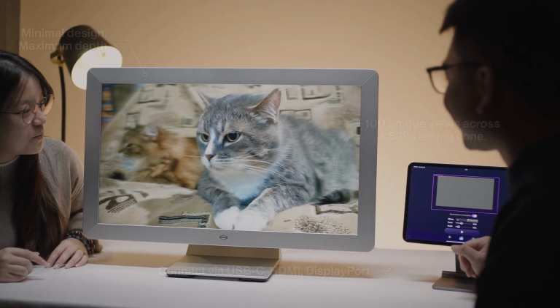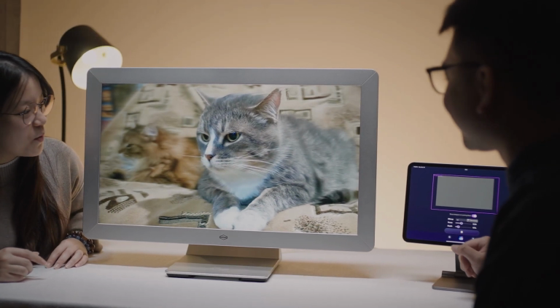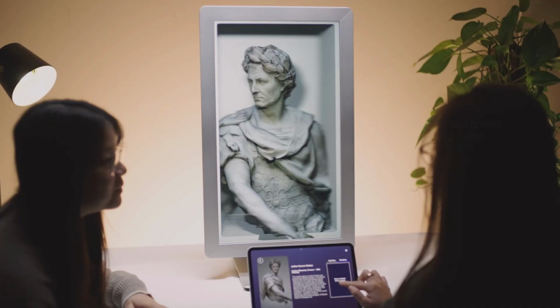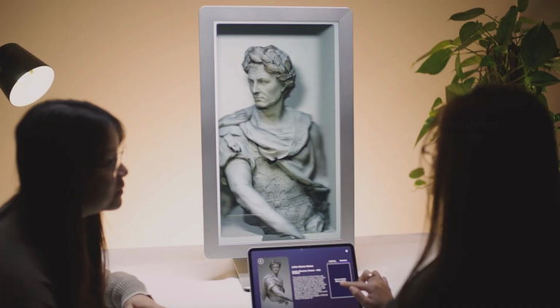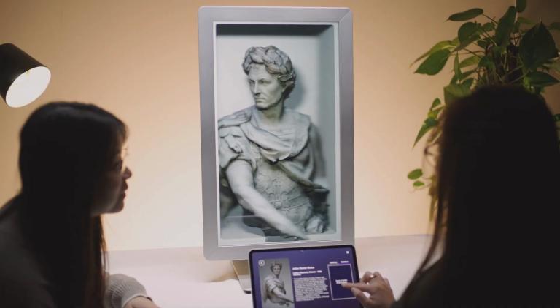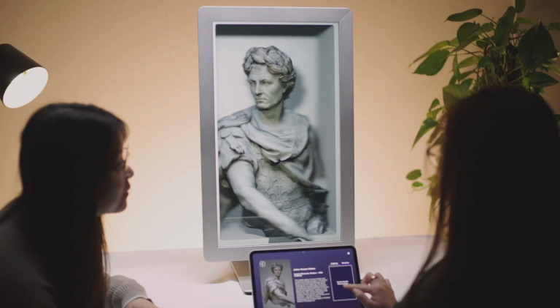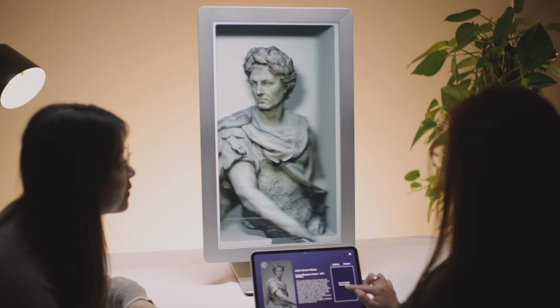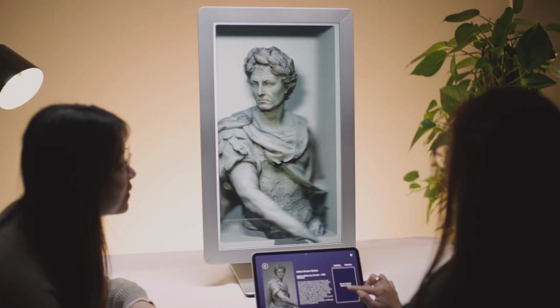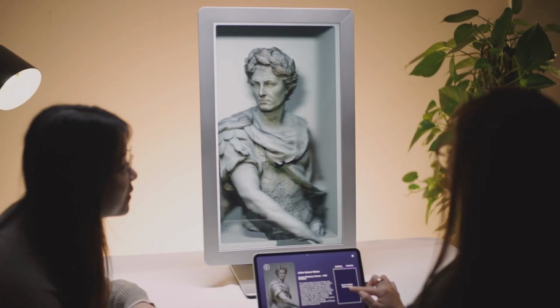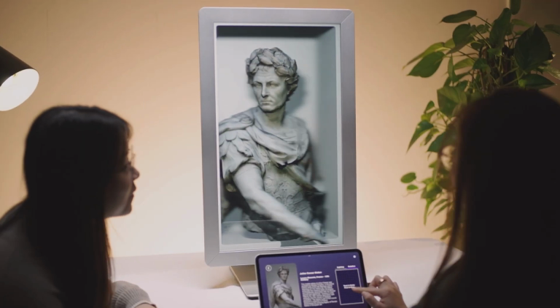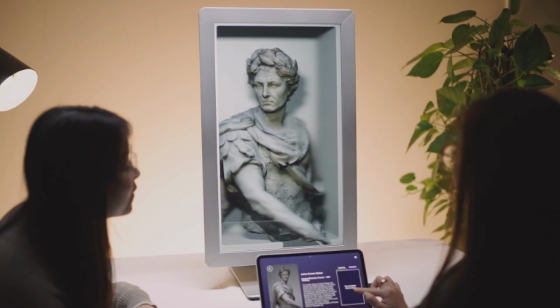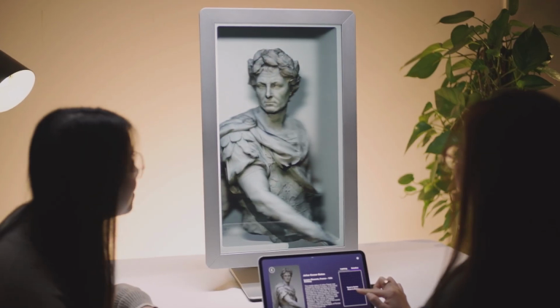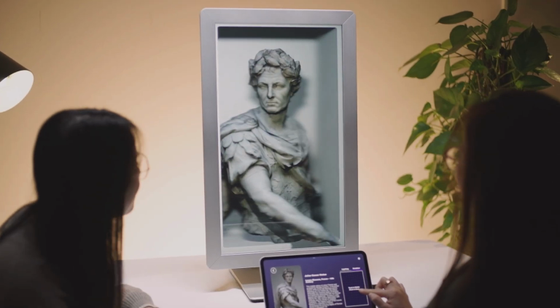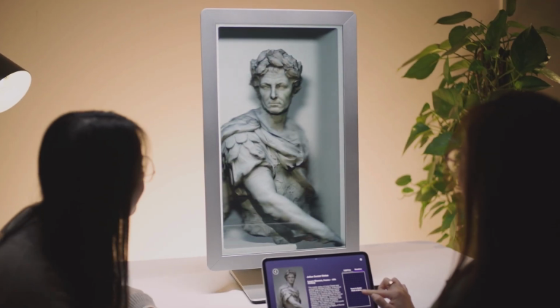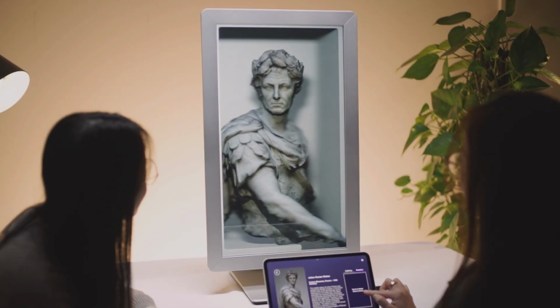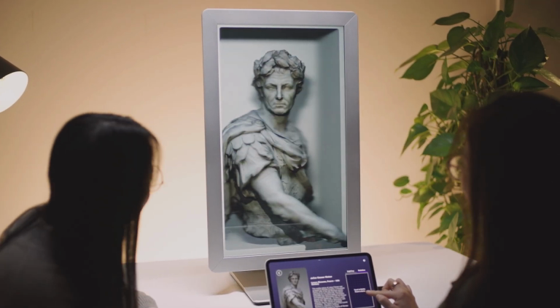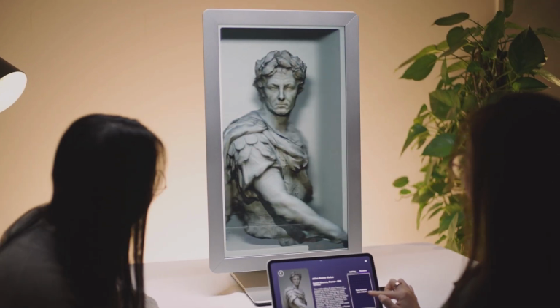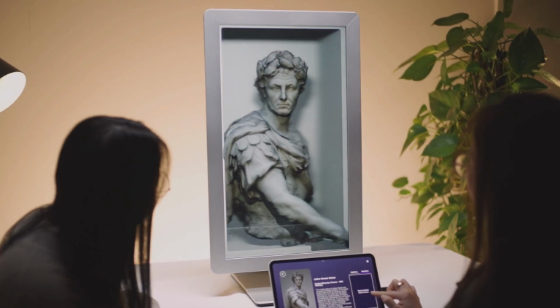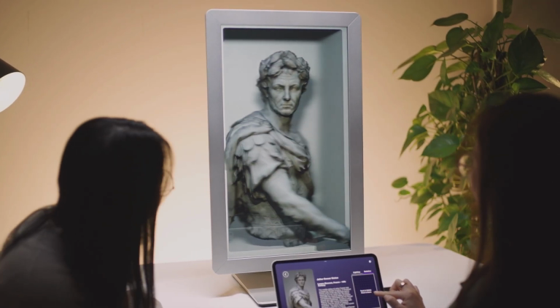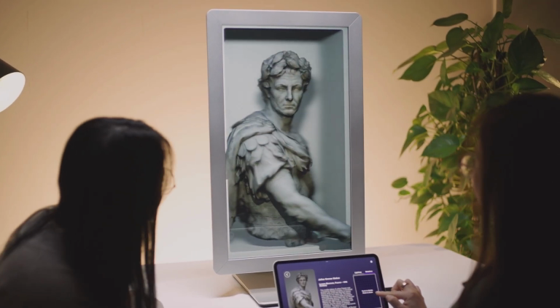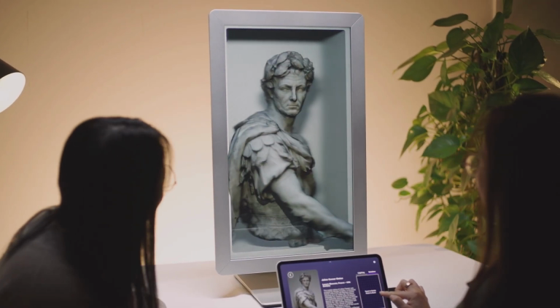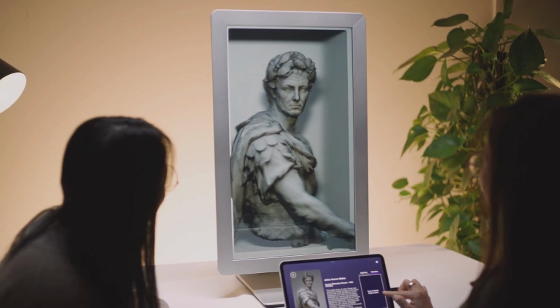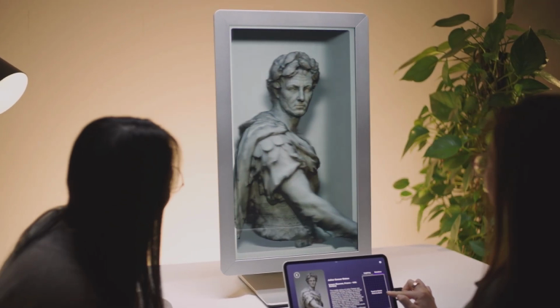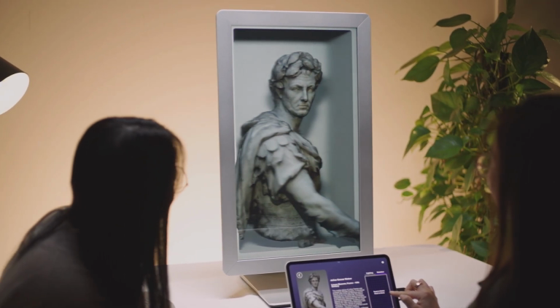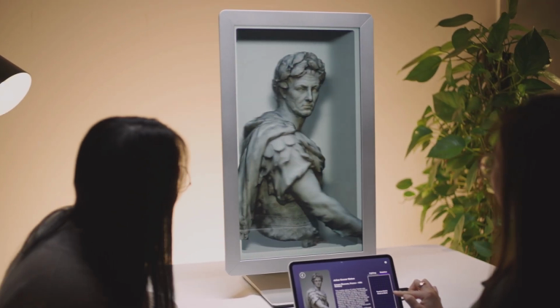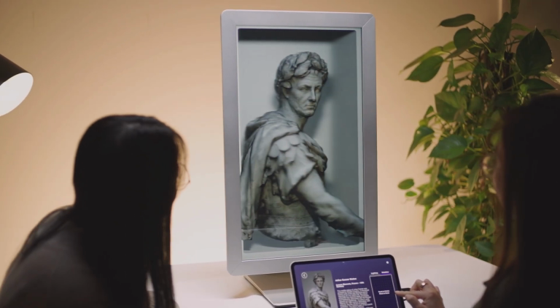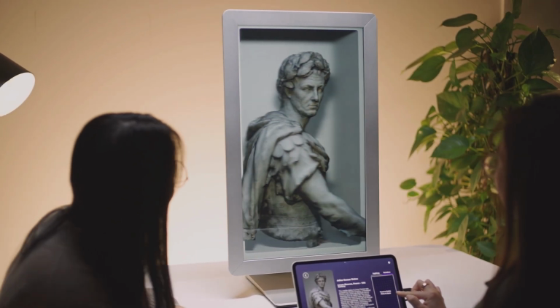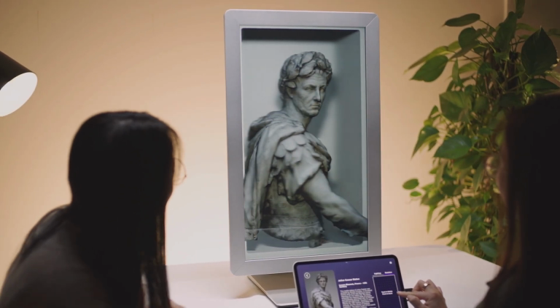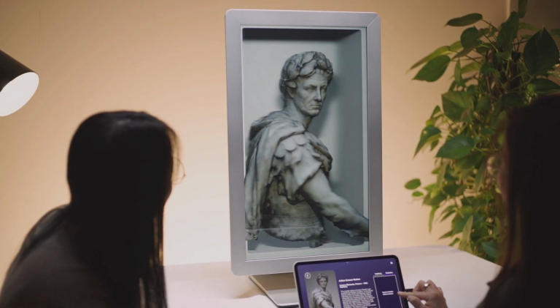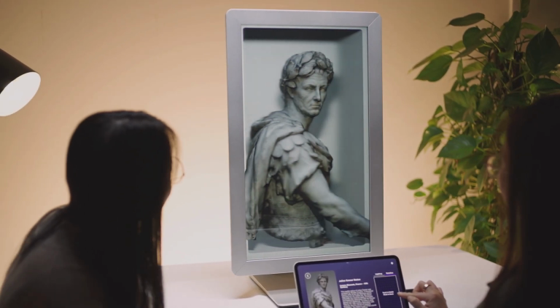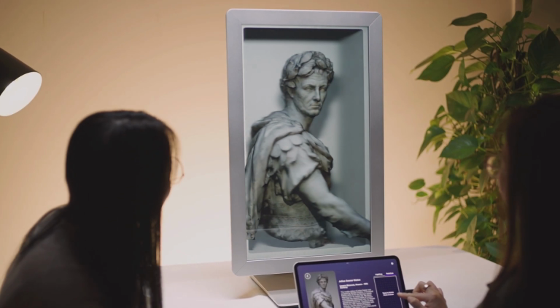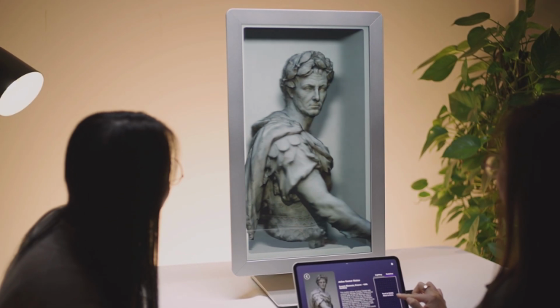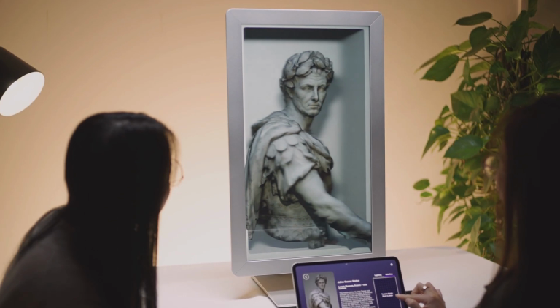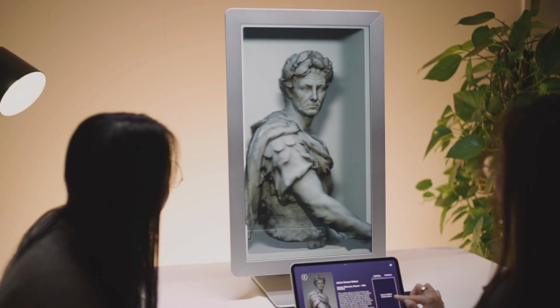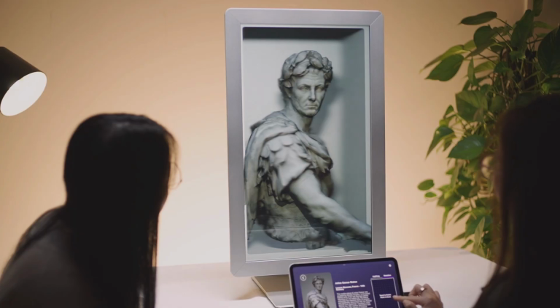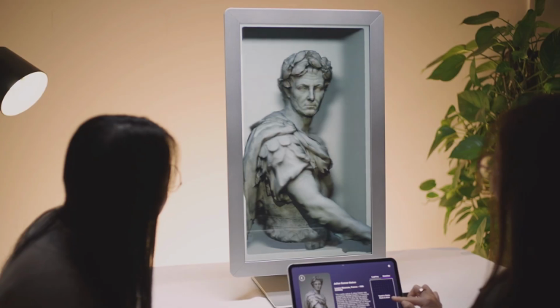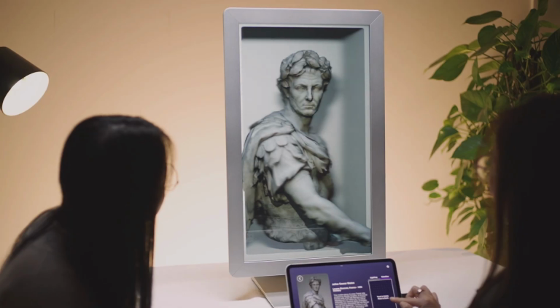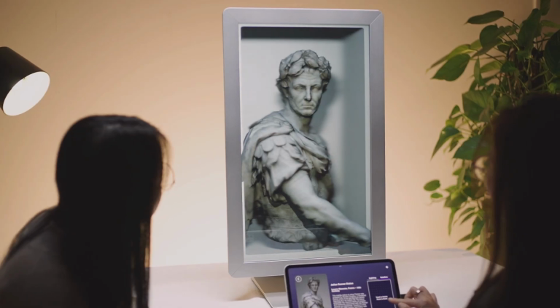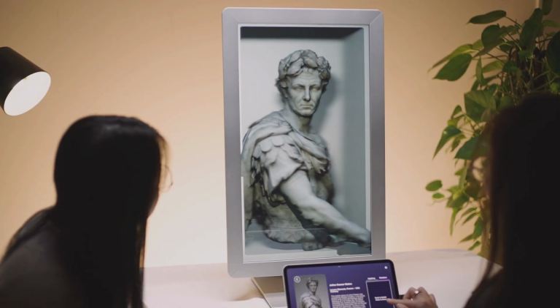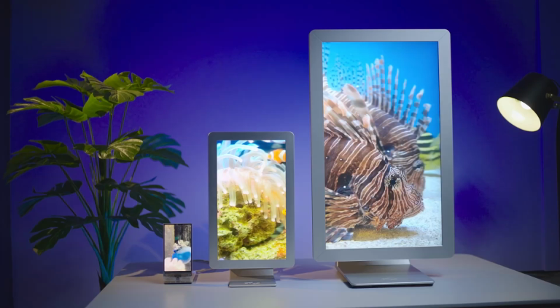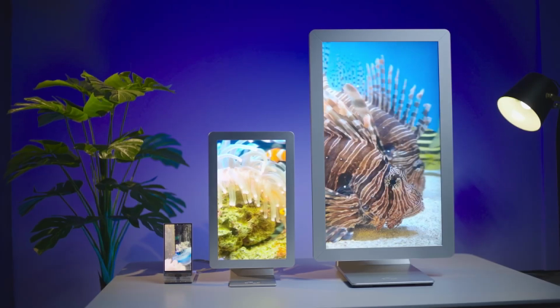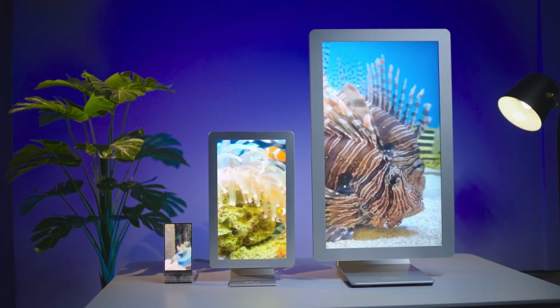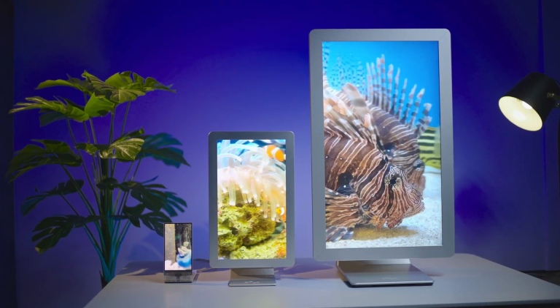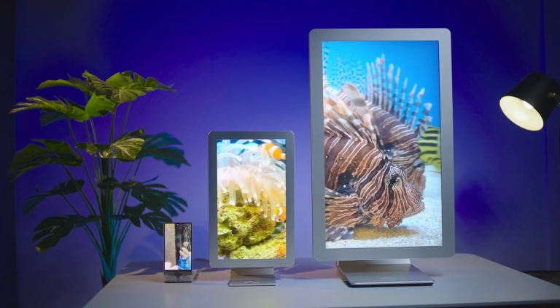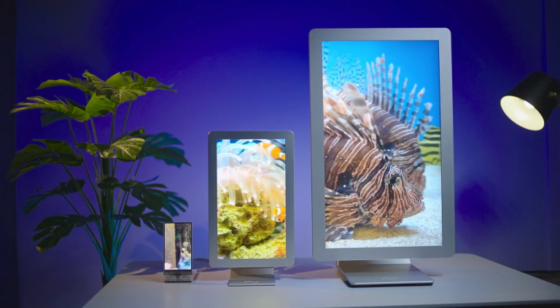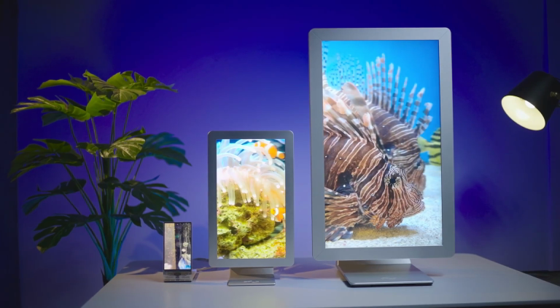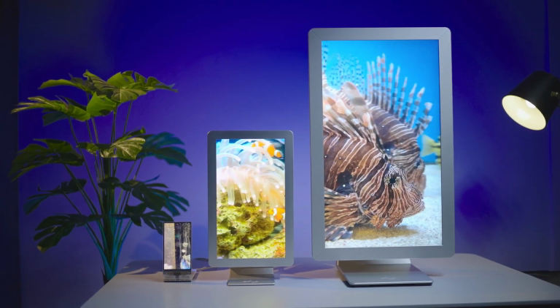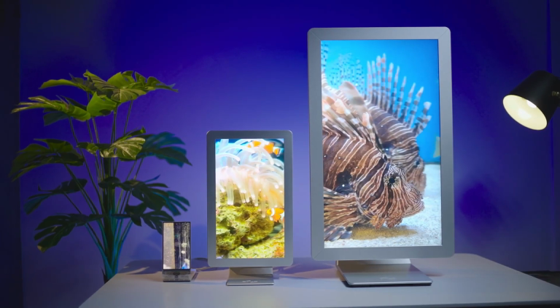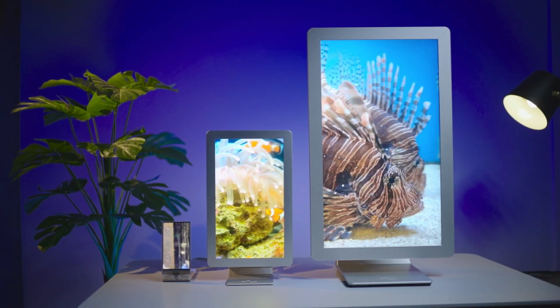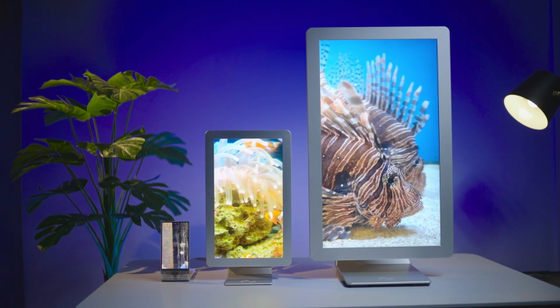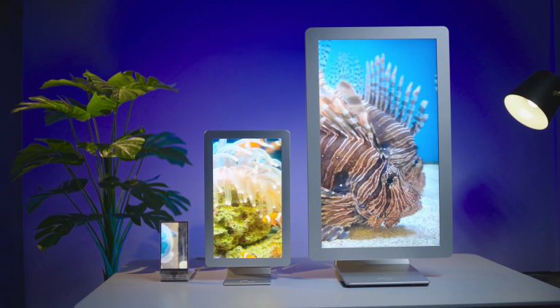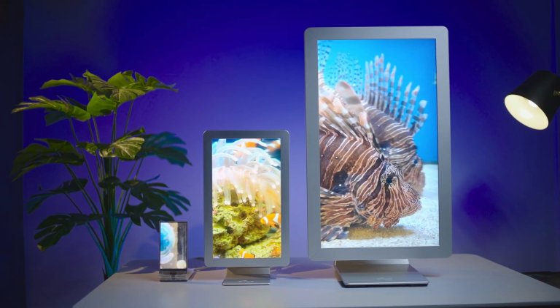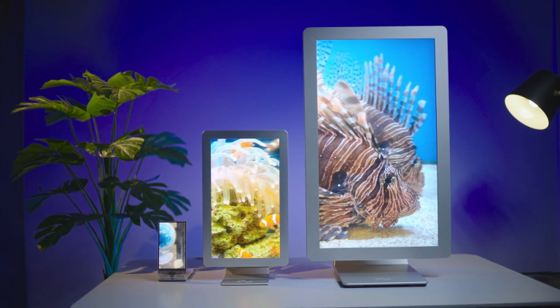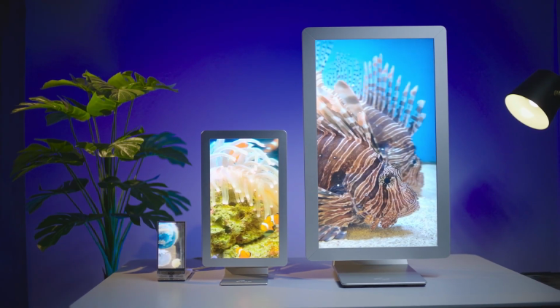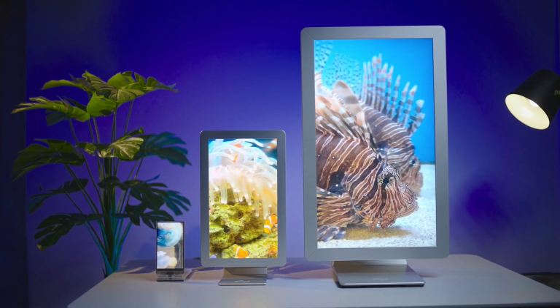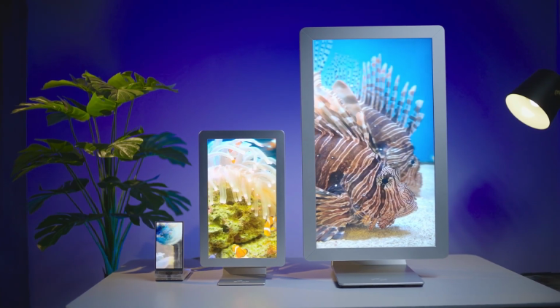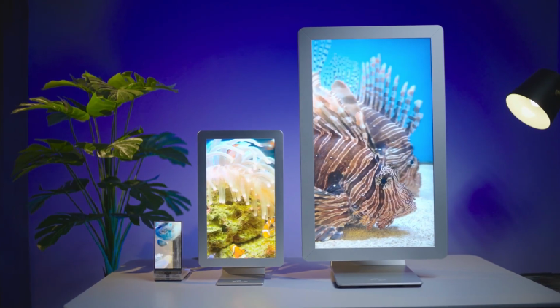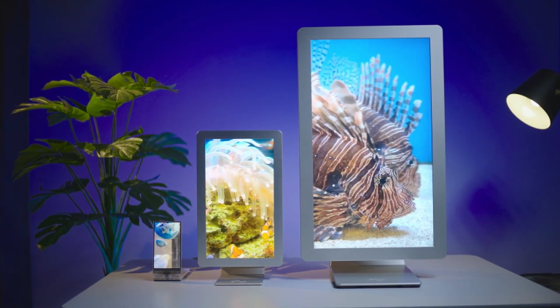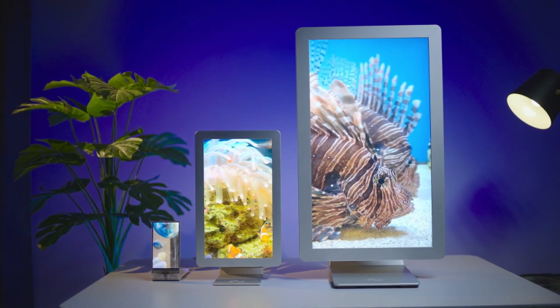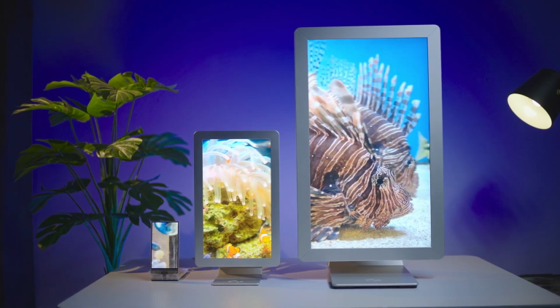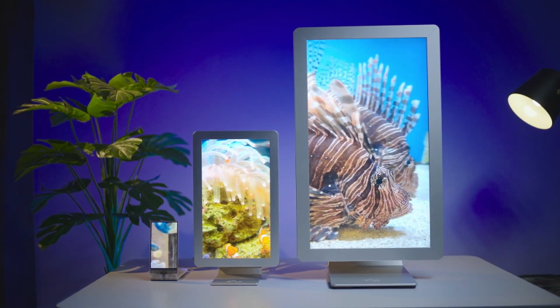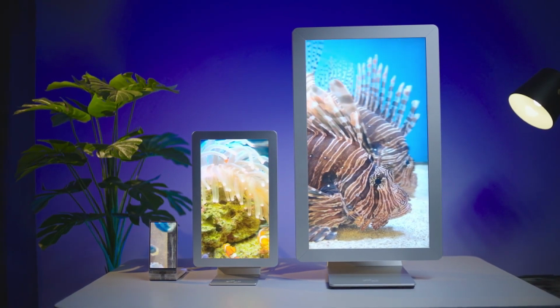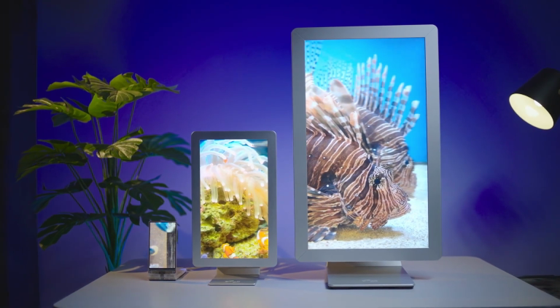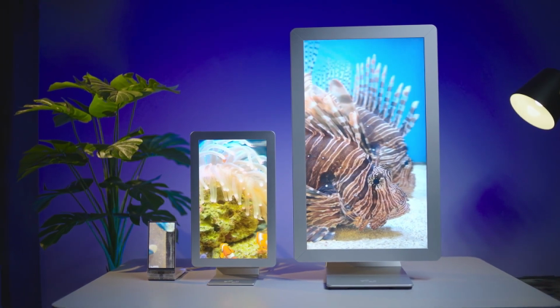We are entering digital's new dimension. 3D for everyone. Are you coming? Order your Looking Glass today.